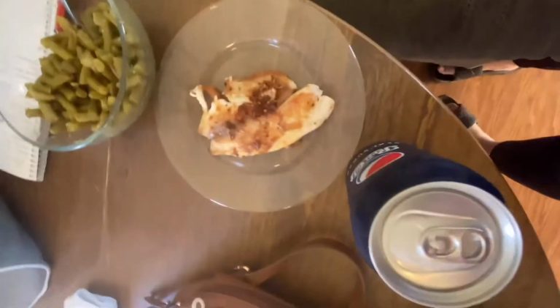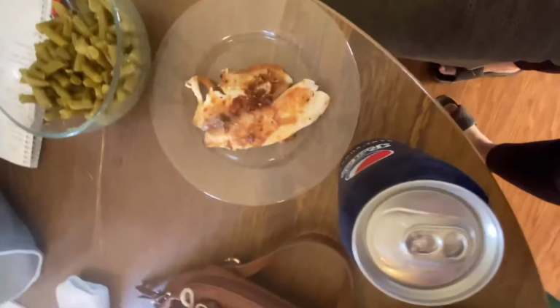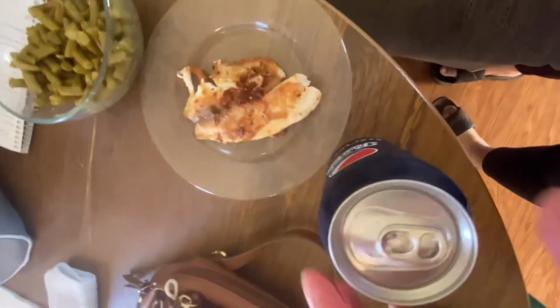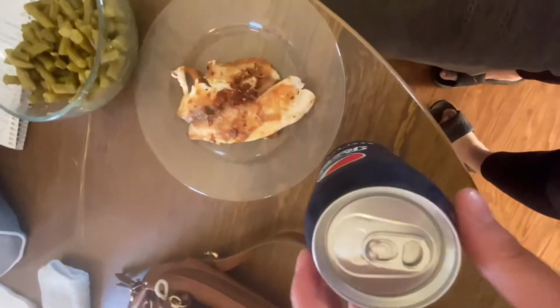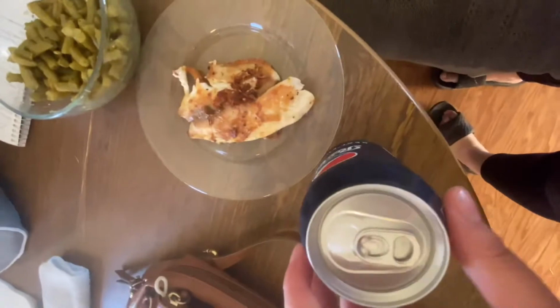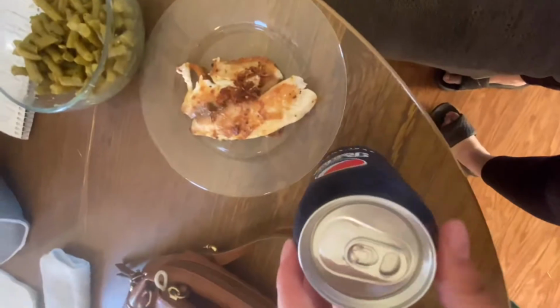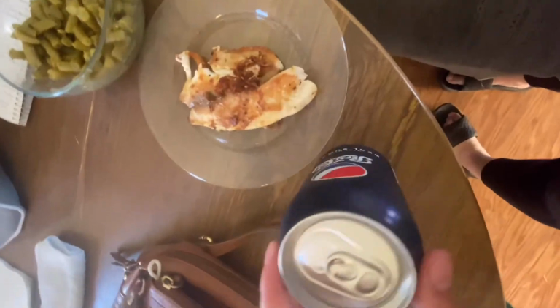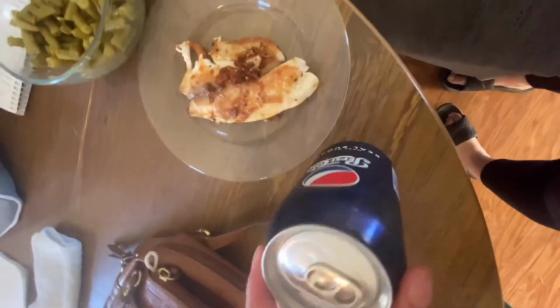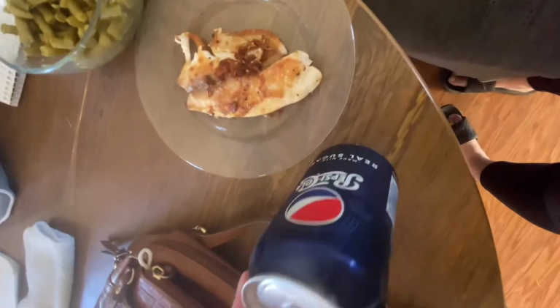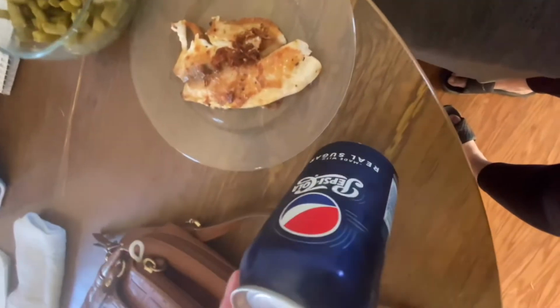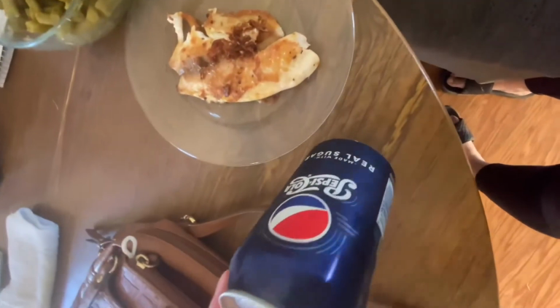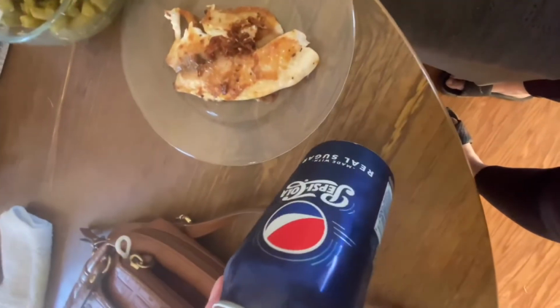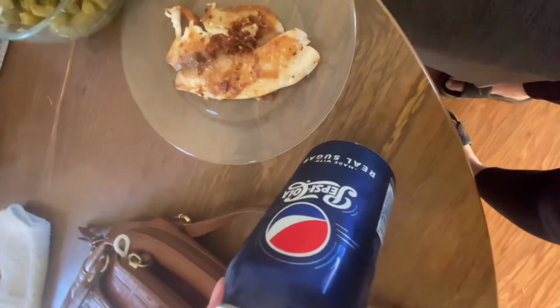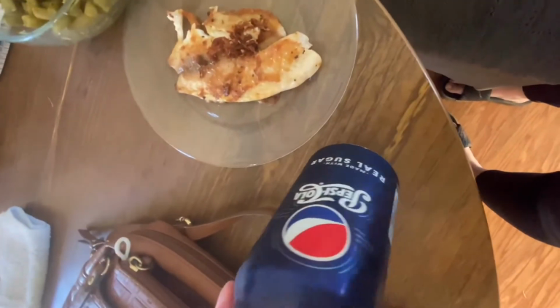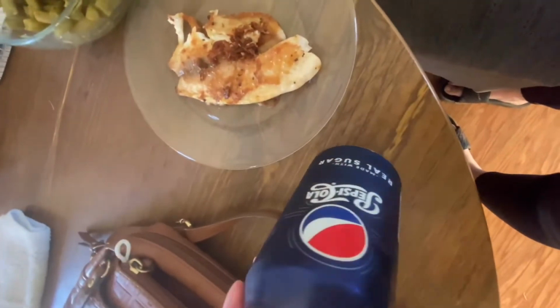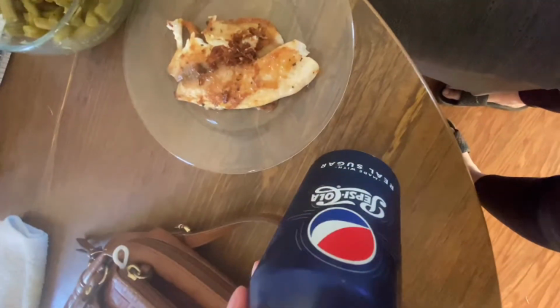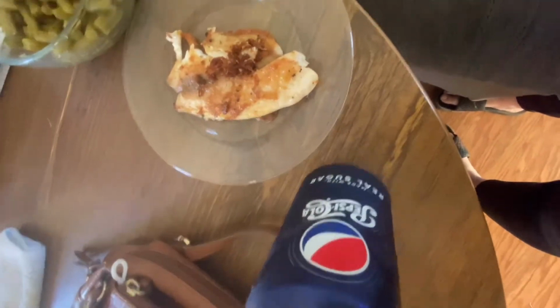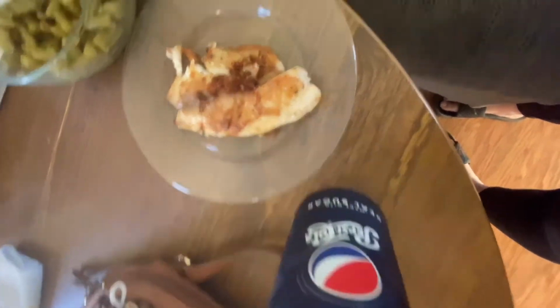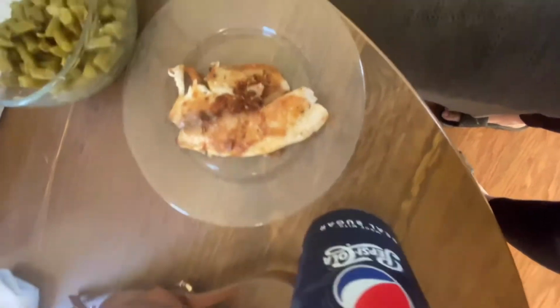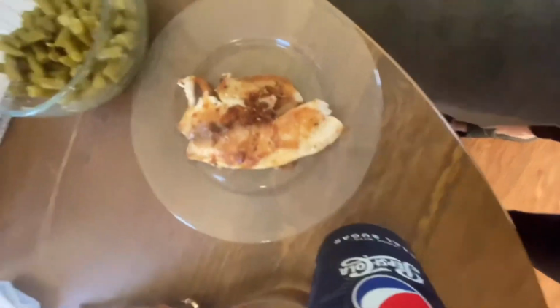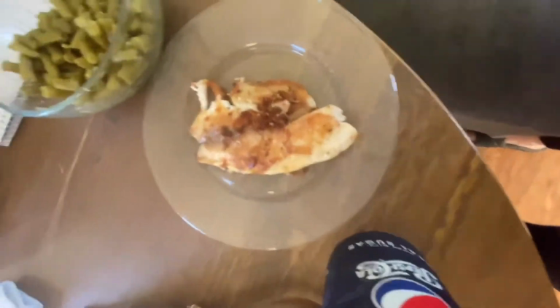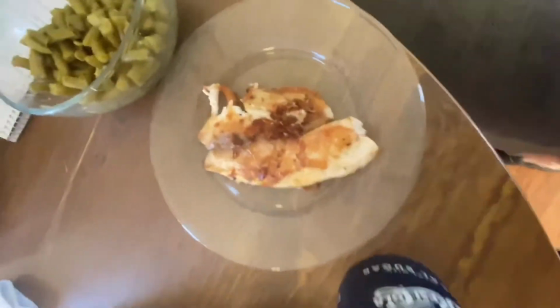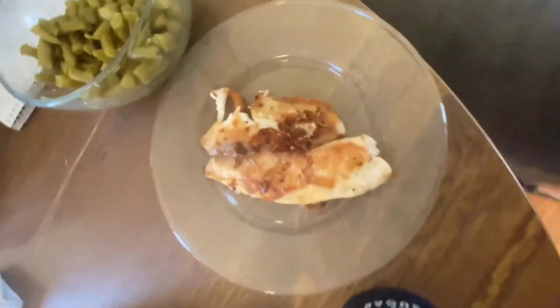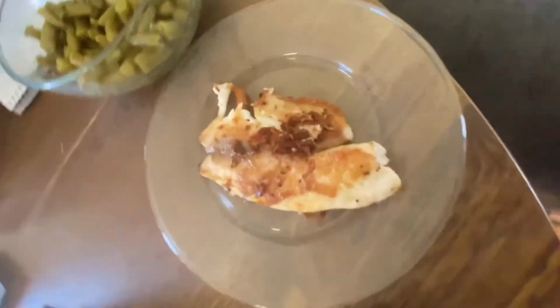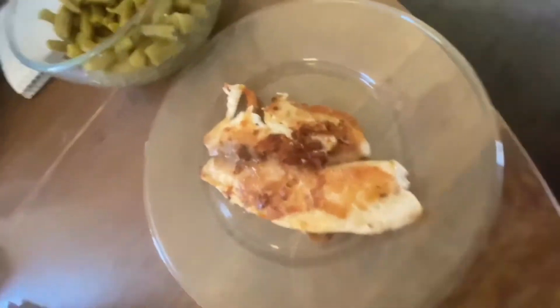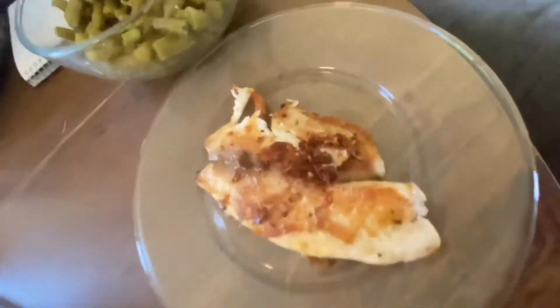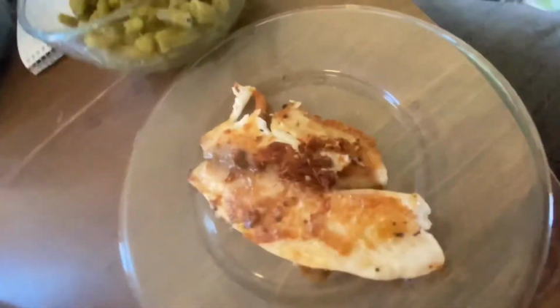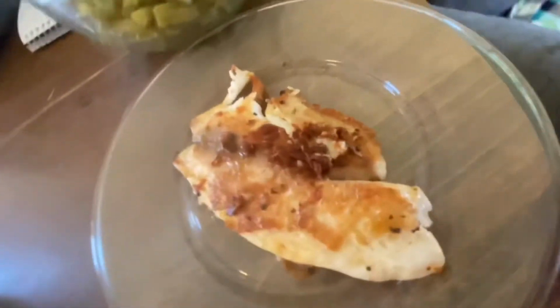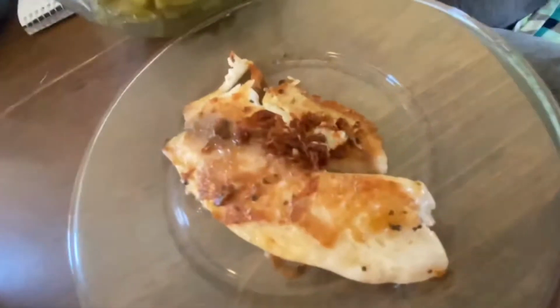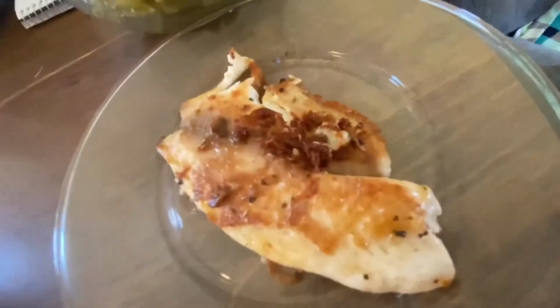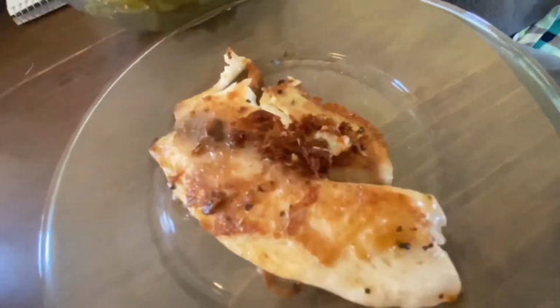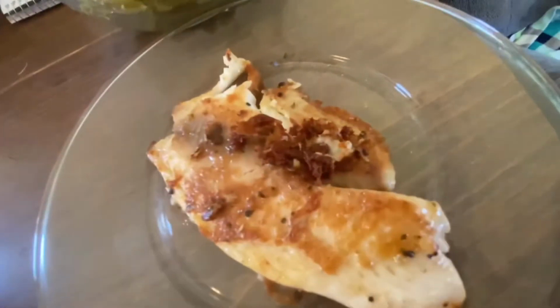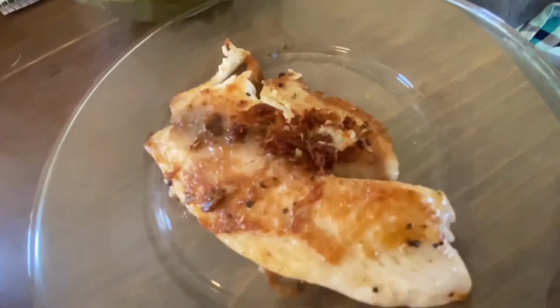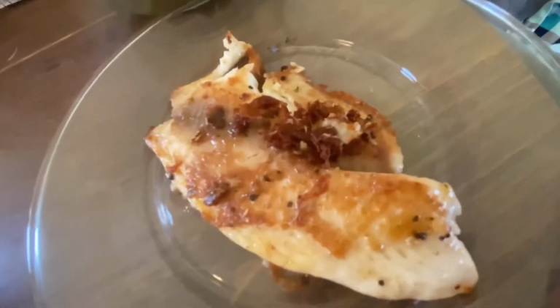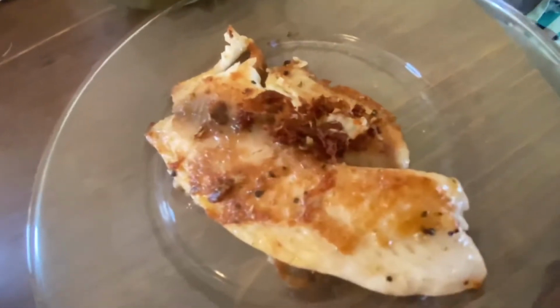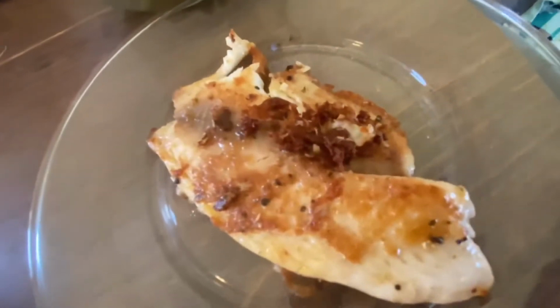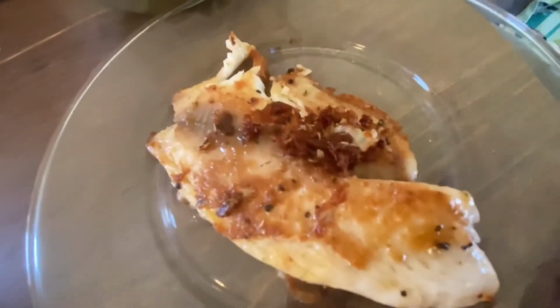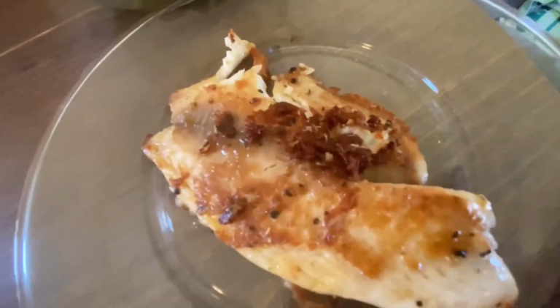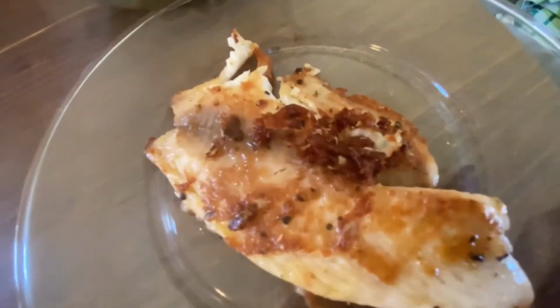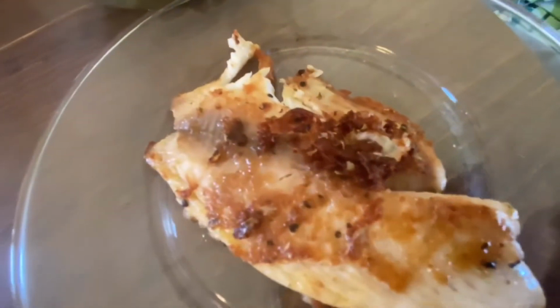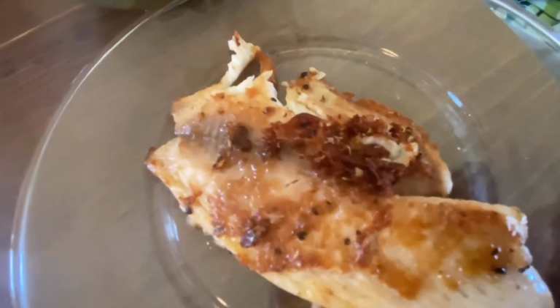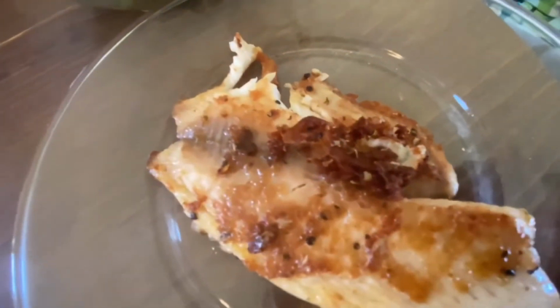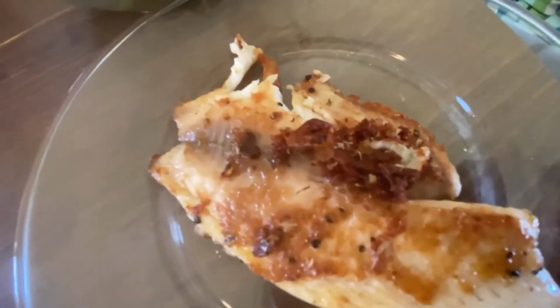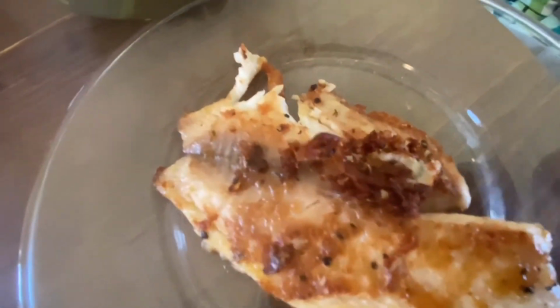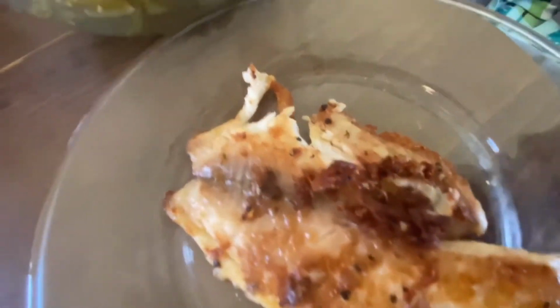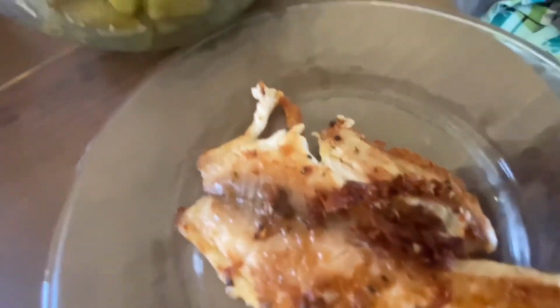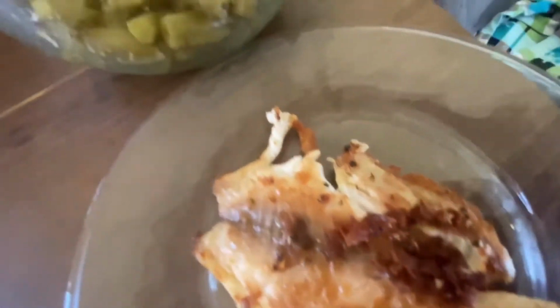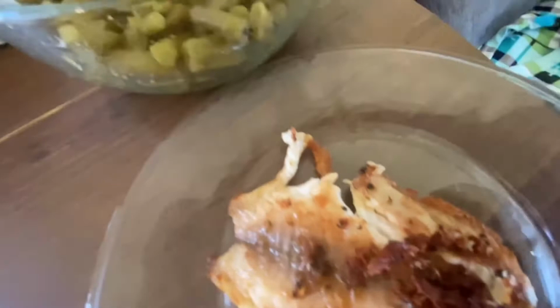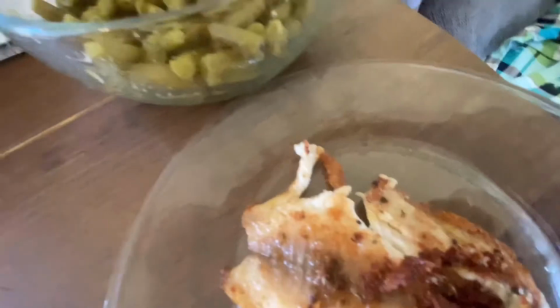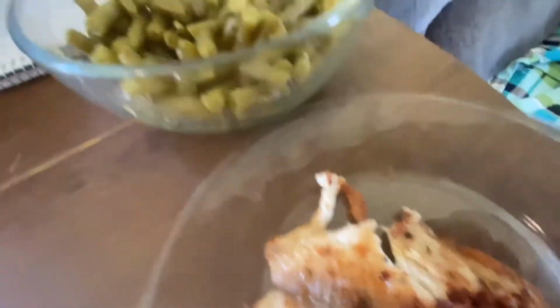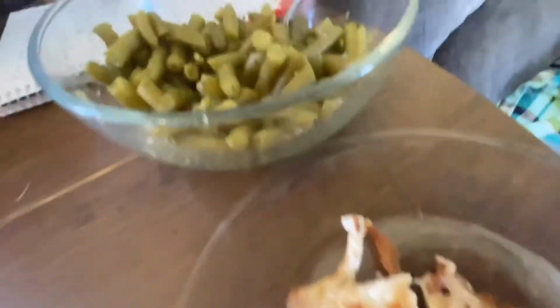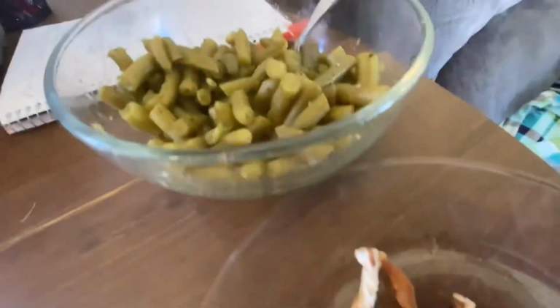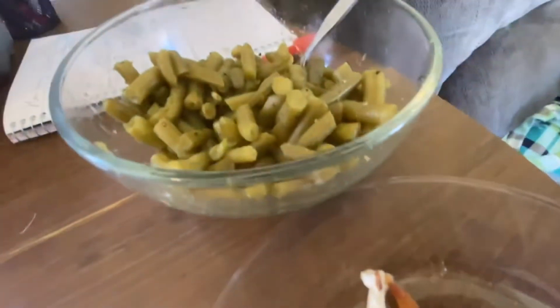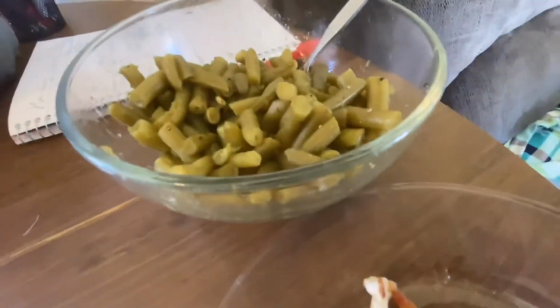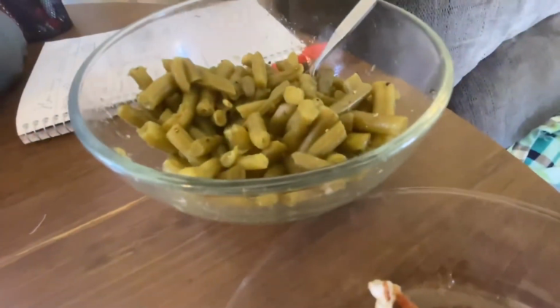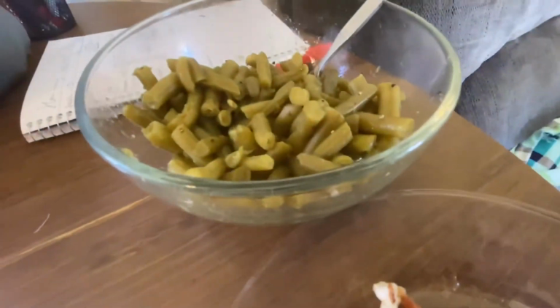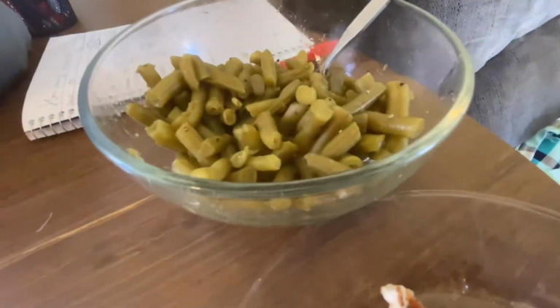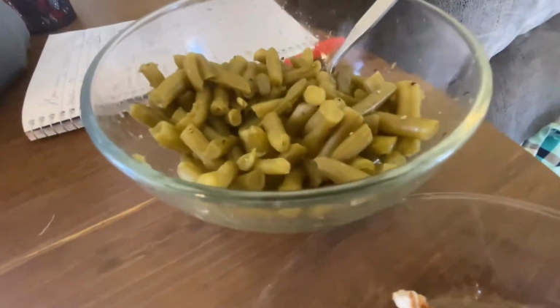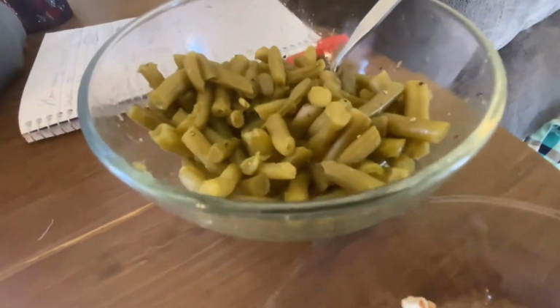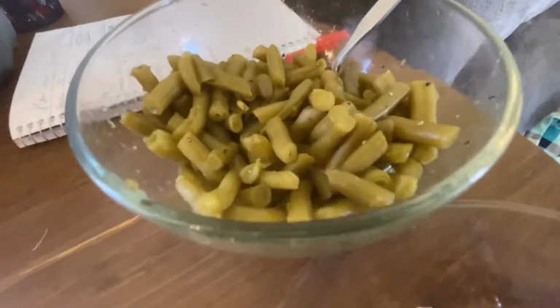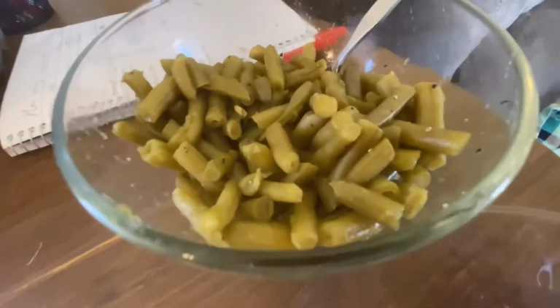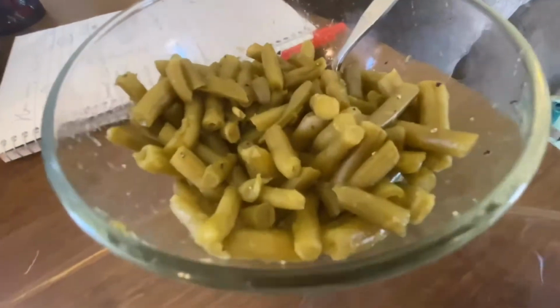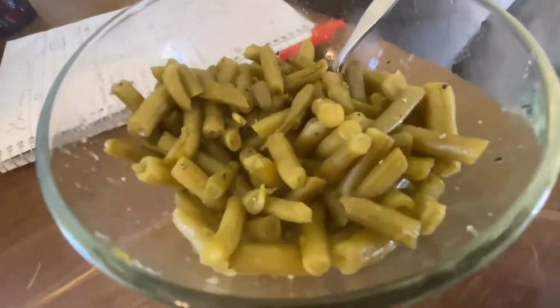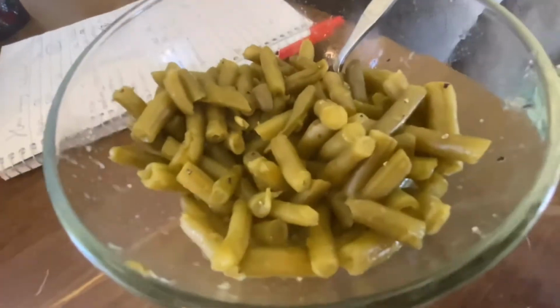You can add some vegetables too. And I have me a Pepsi here. Water is the best, but you can also have a sweet tea, lemonade, anything.